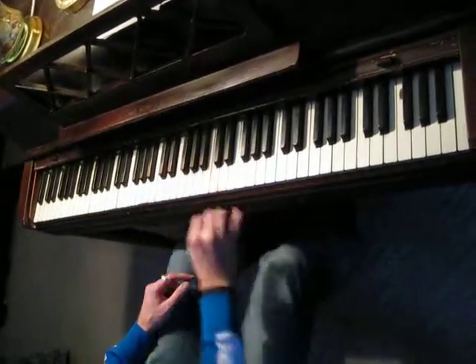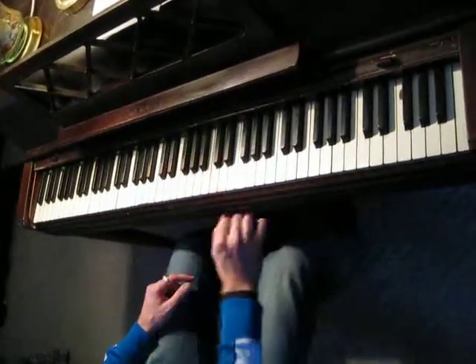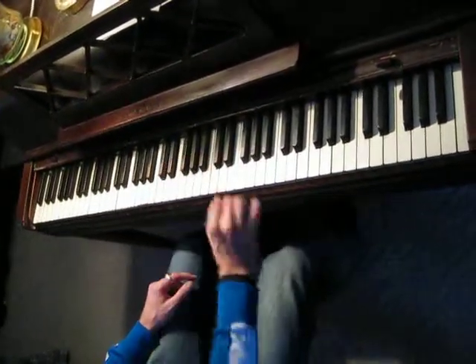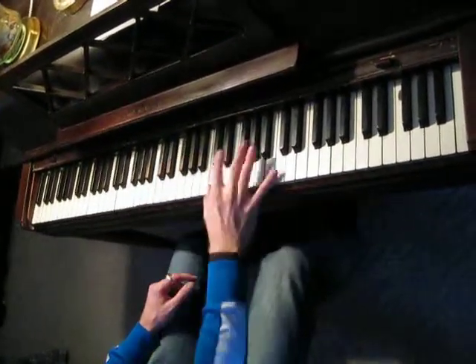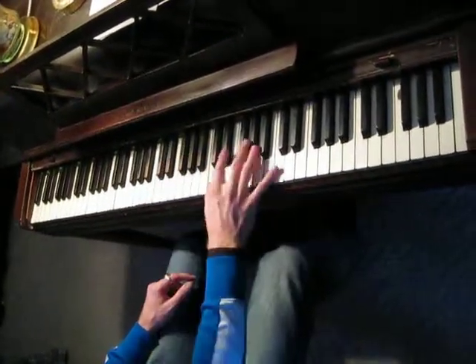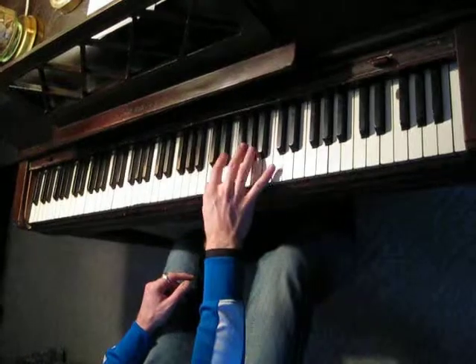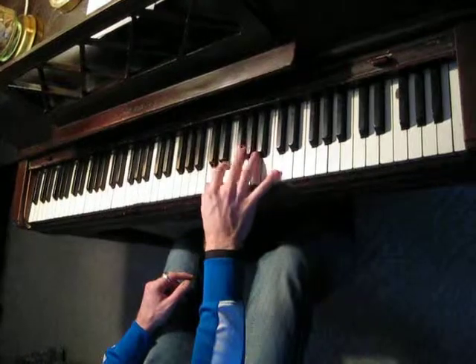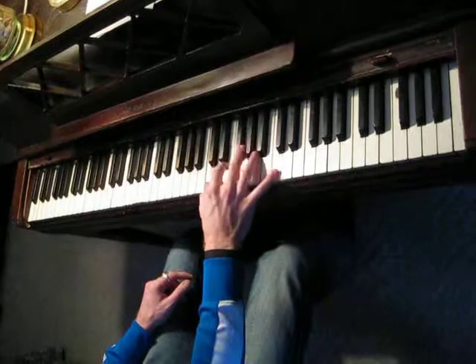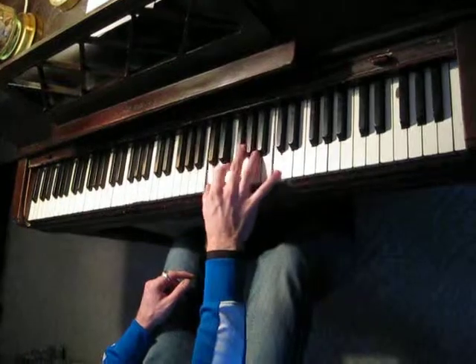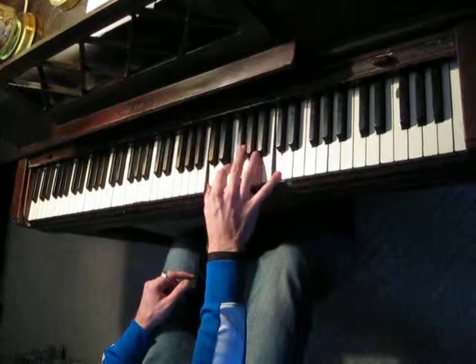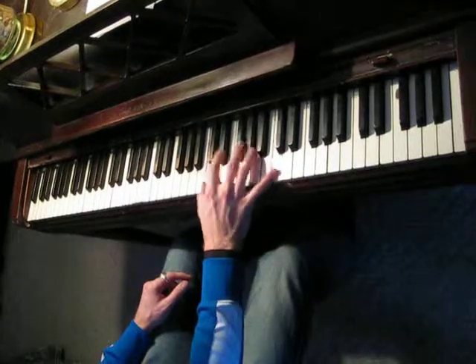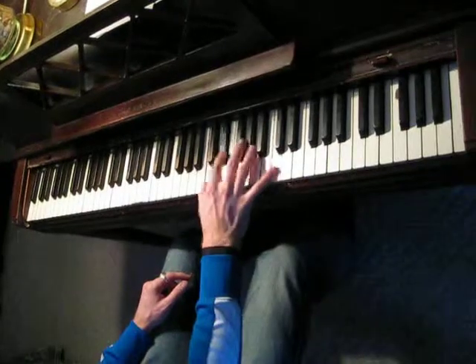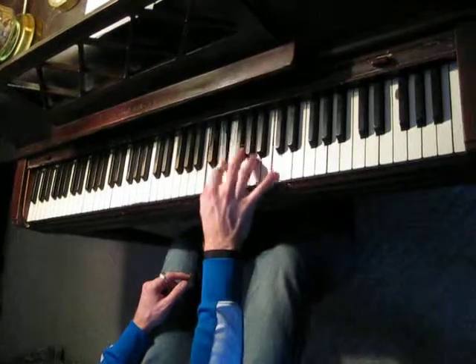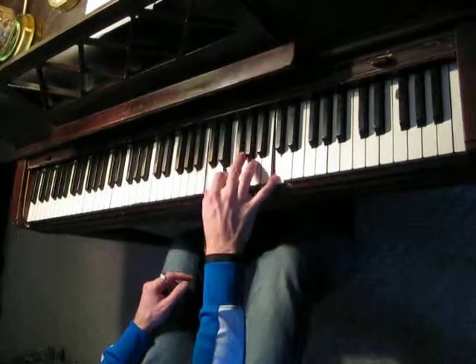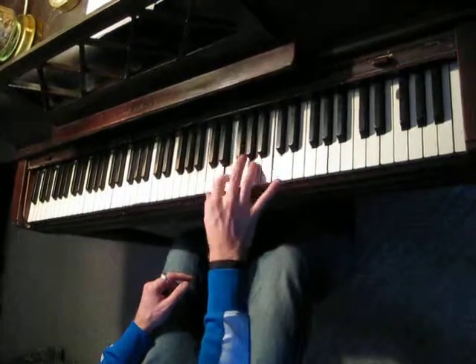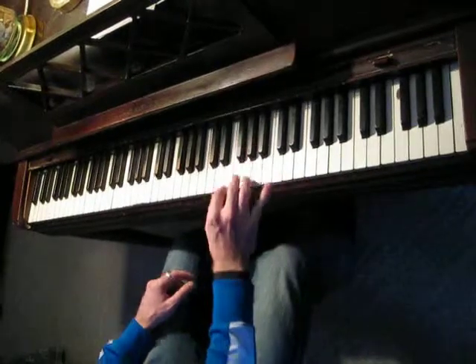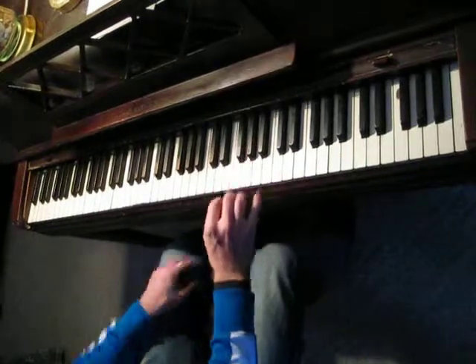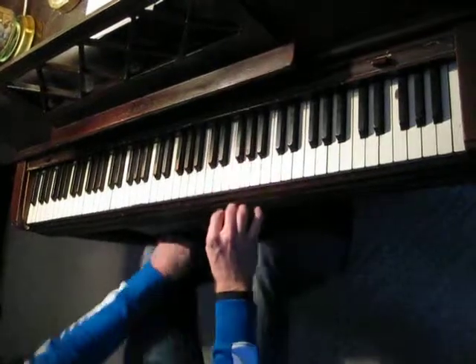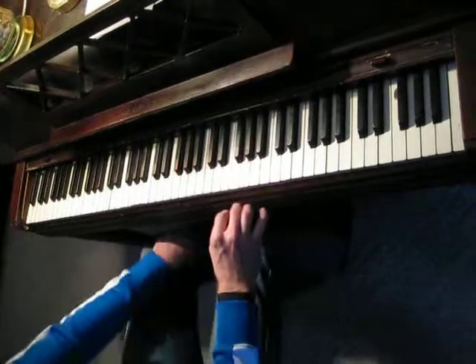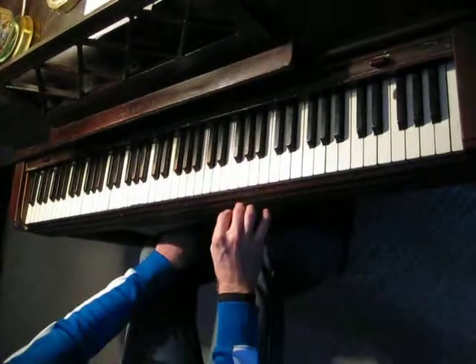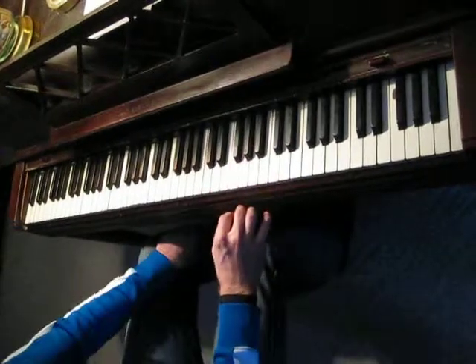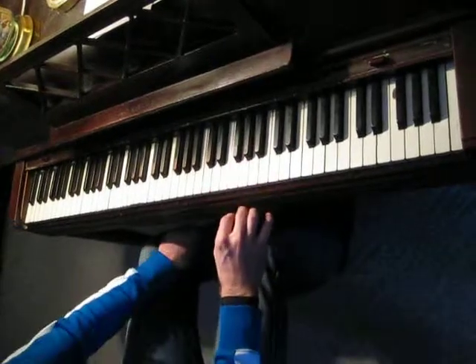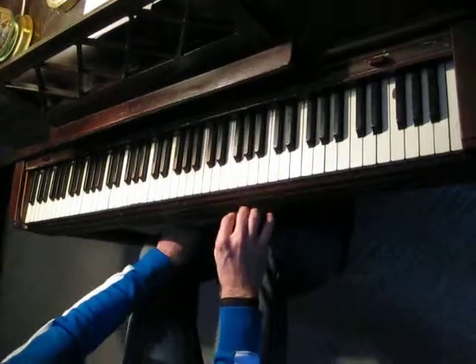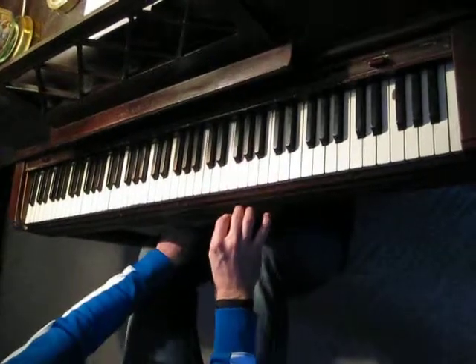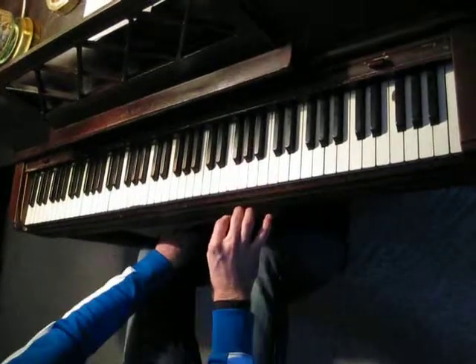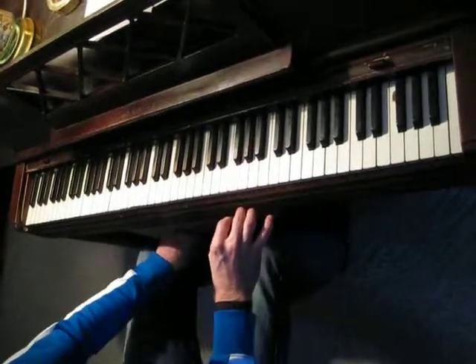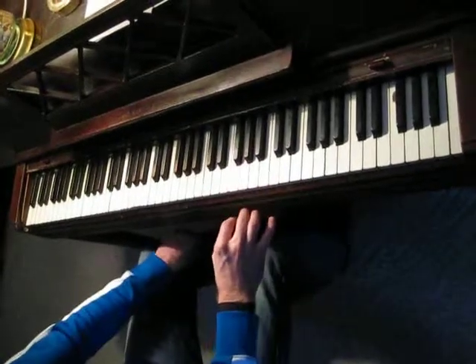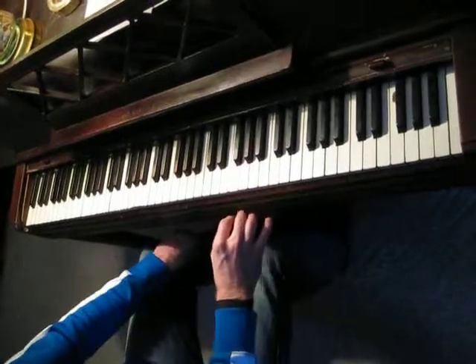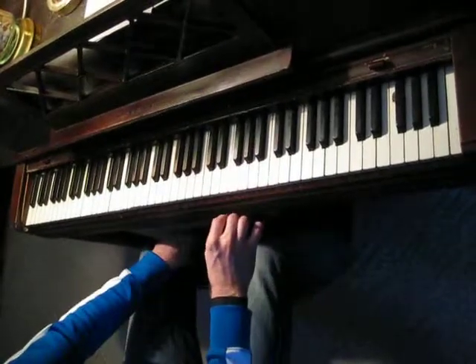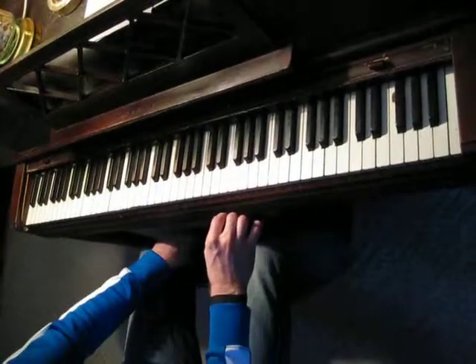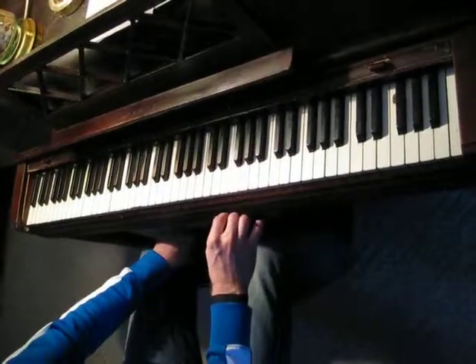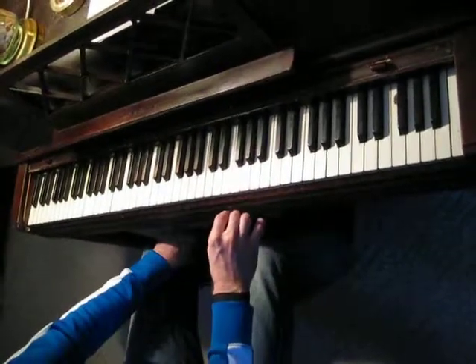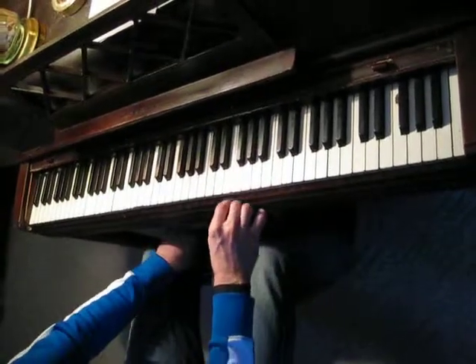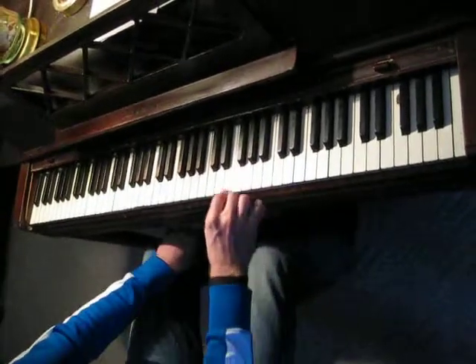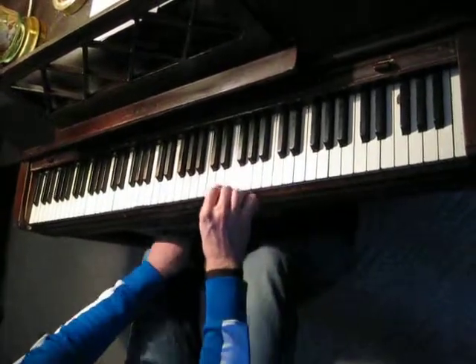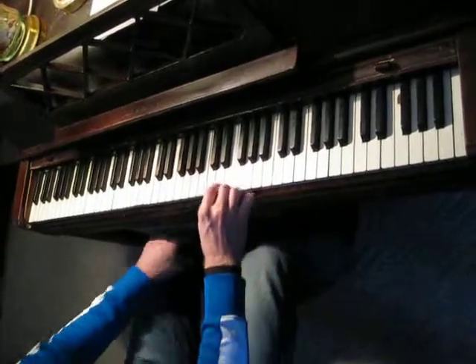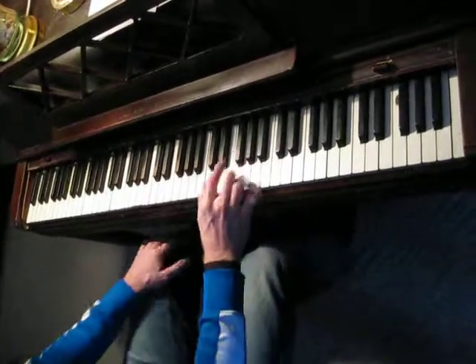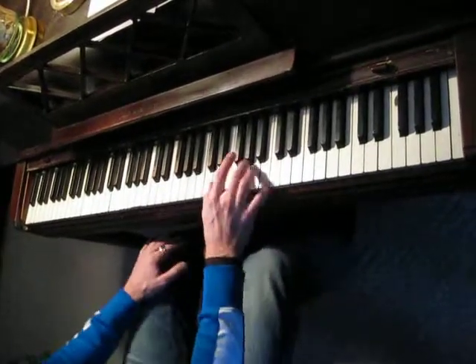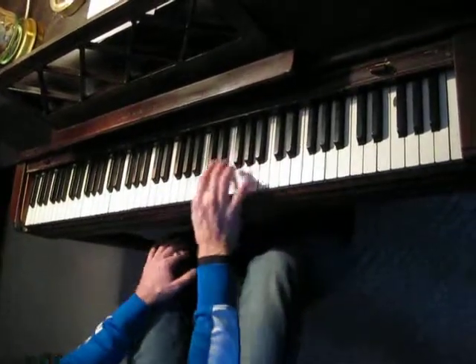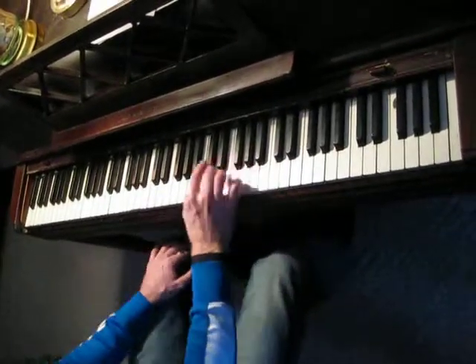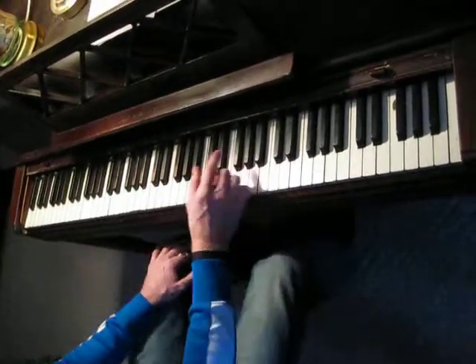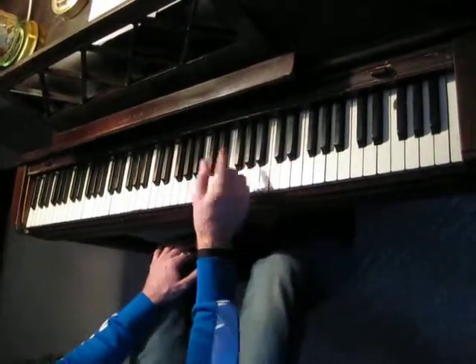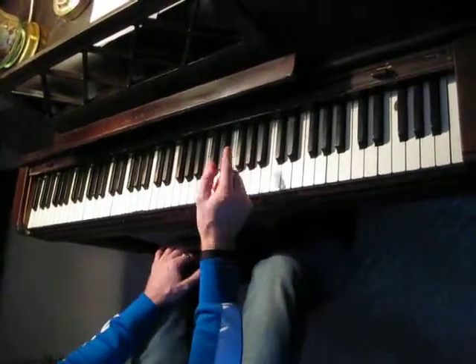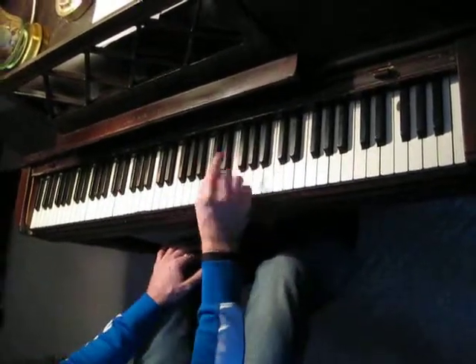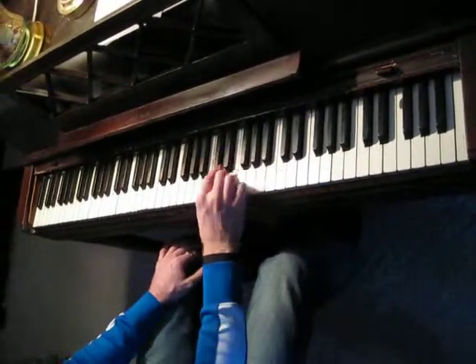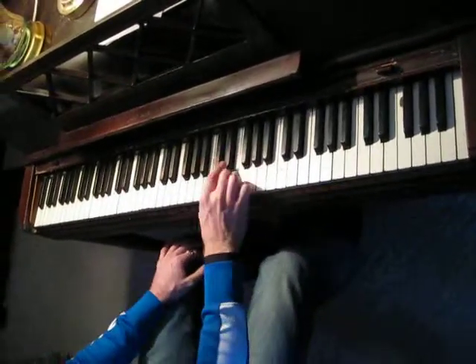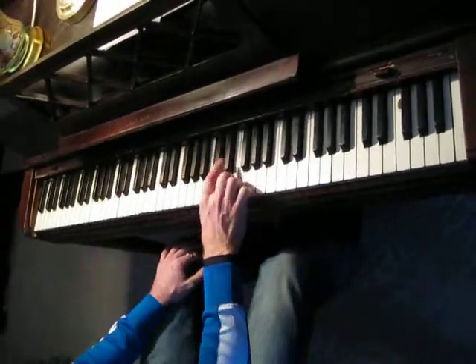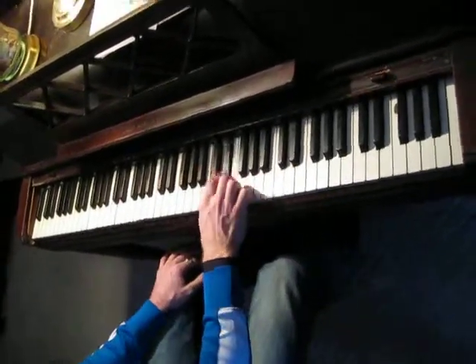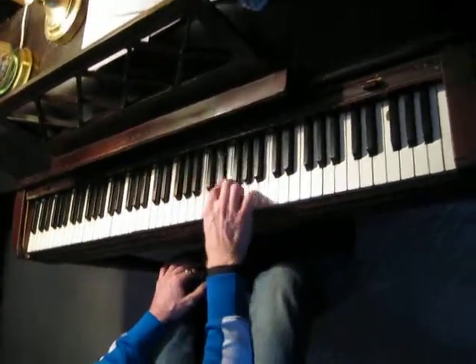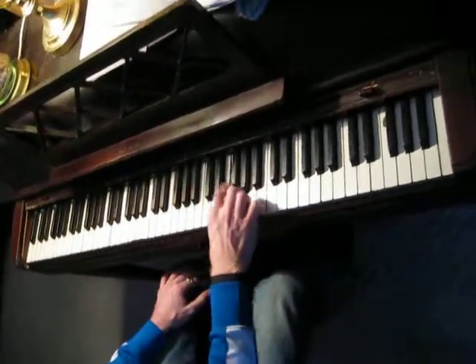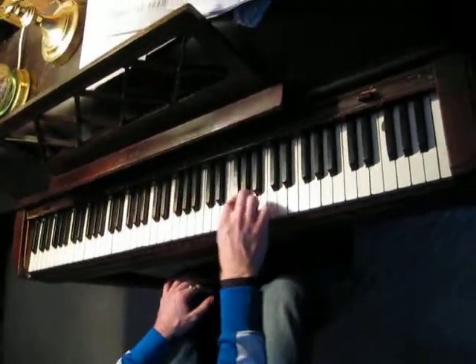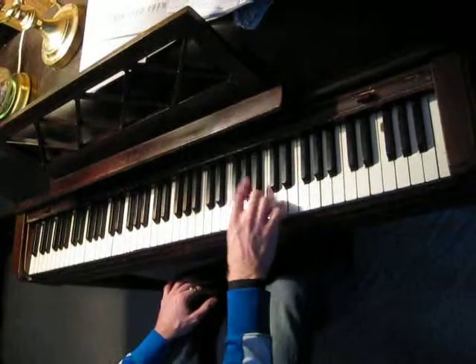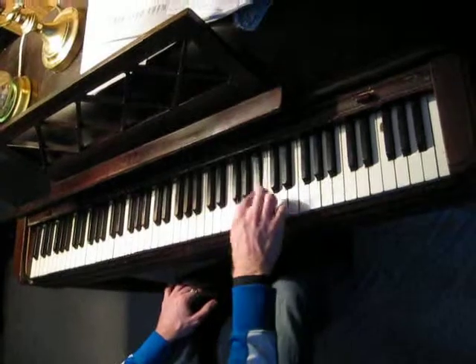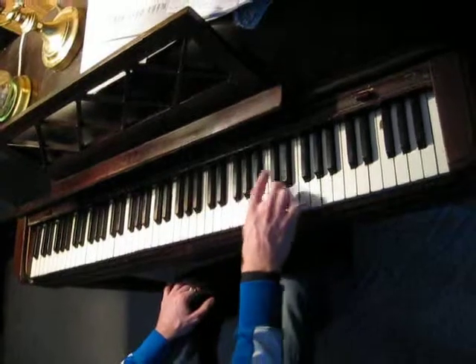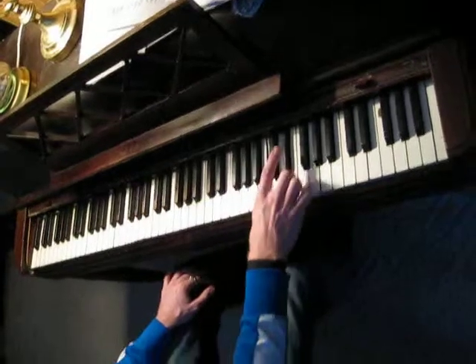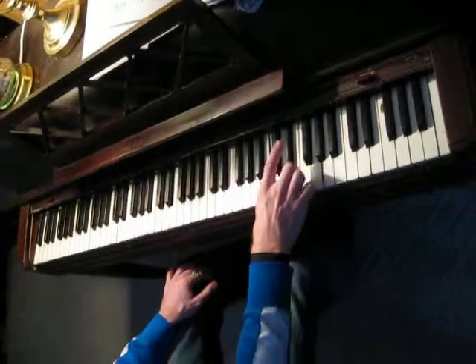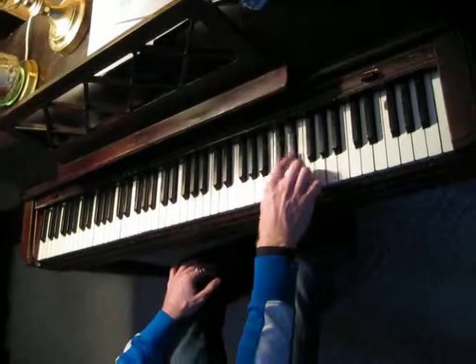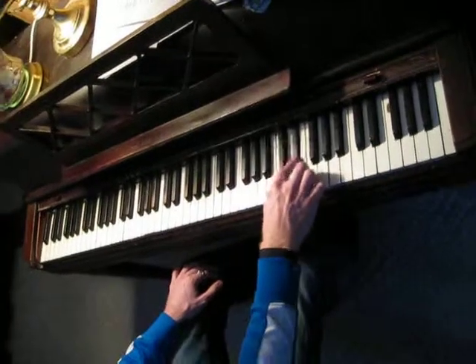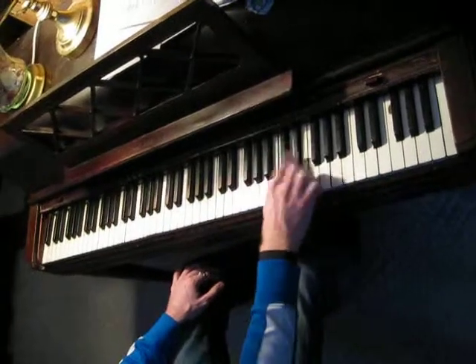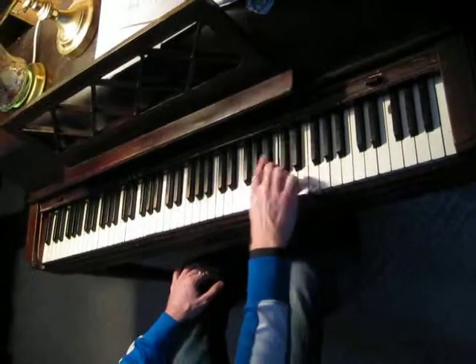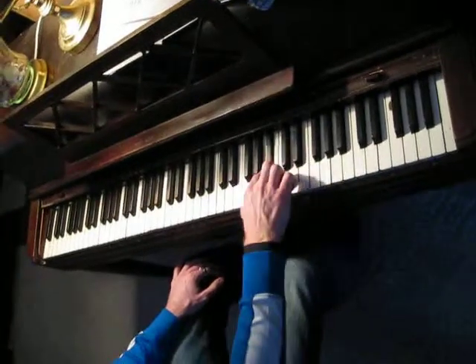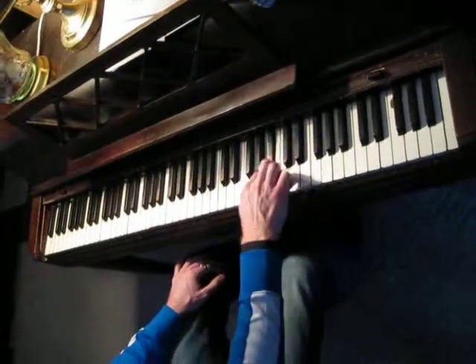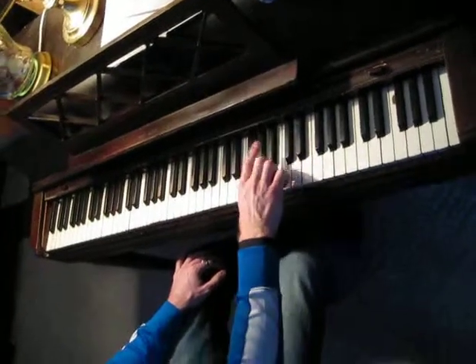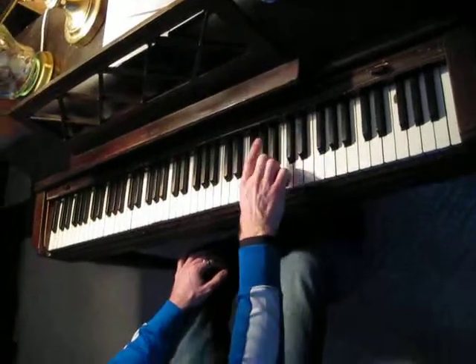And there's a classic blues lick, but you can get into that later. You can do other patterns. You can go up and down.